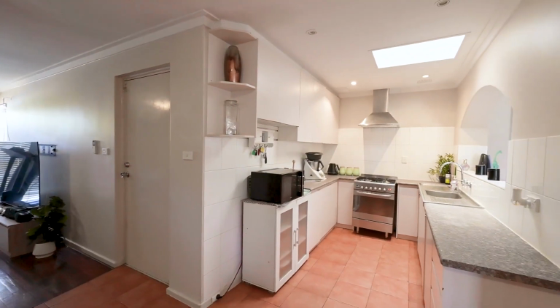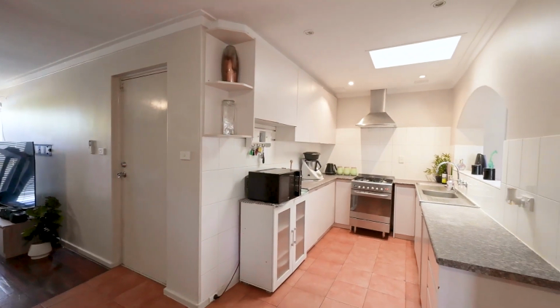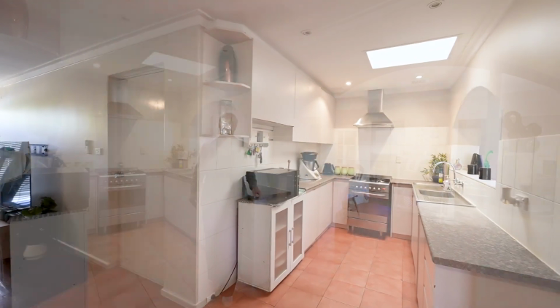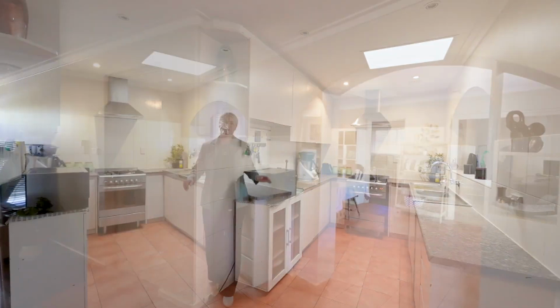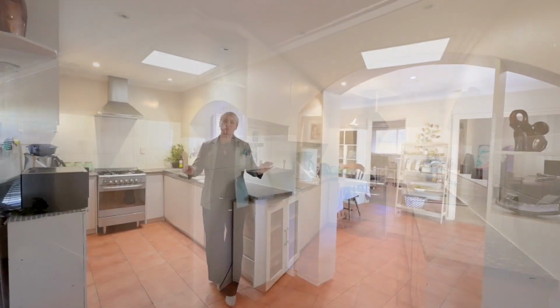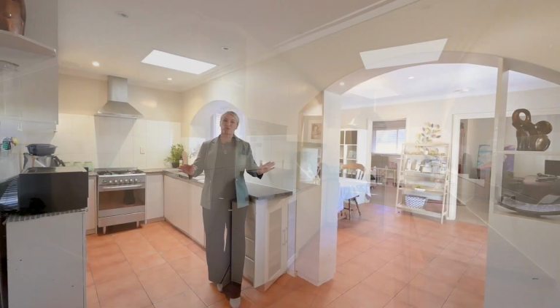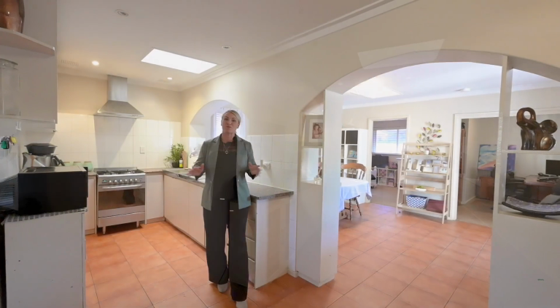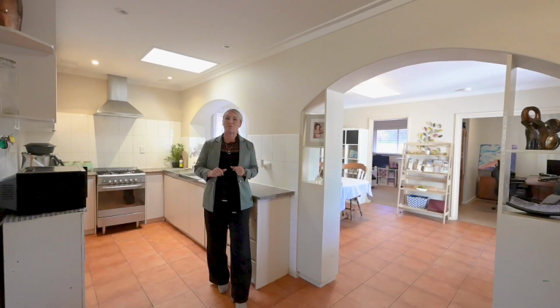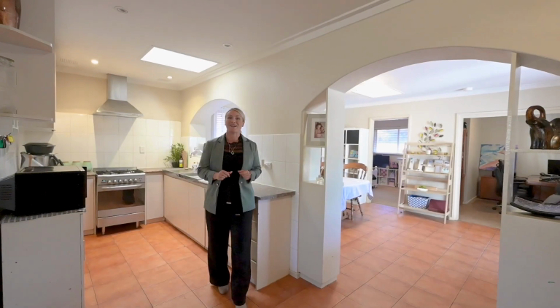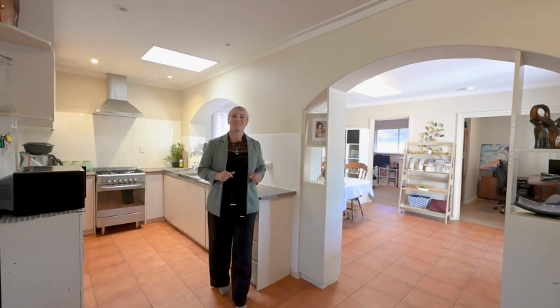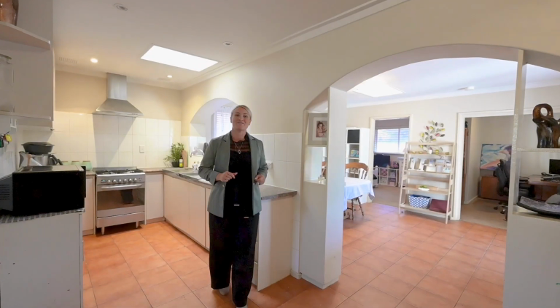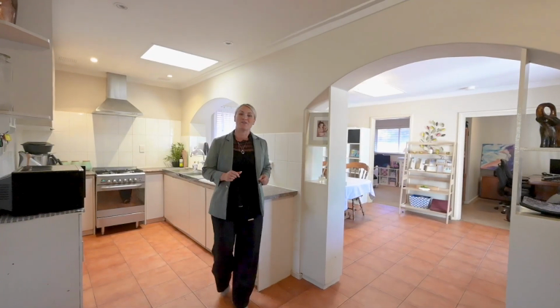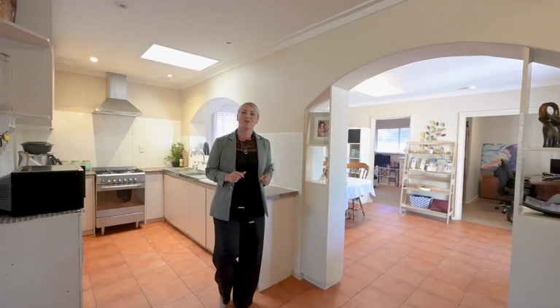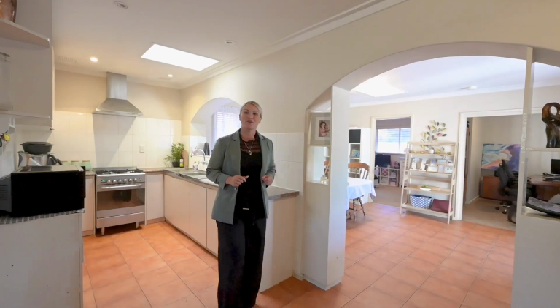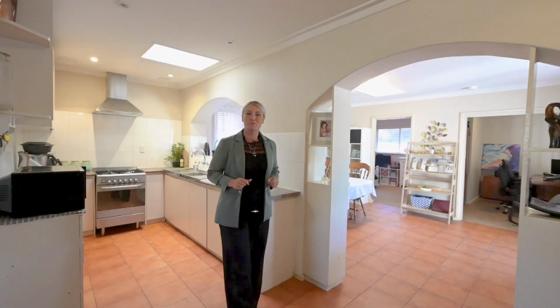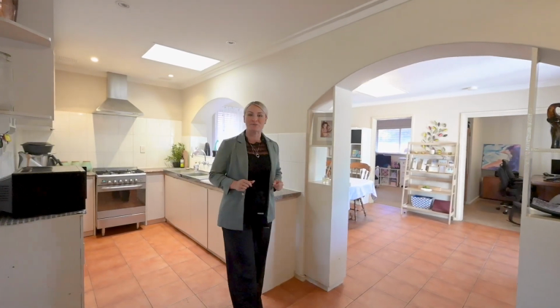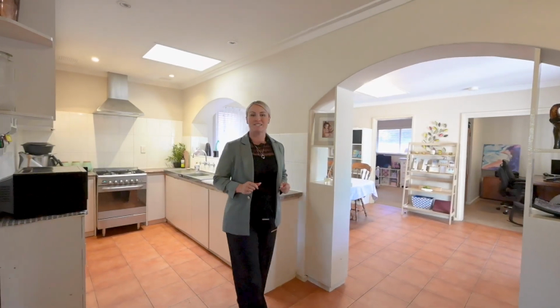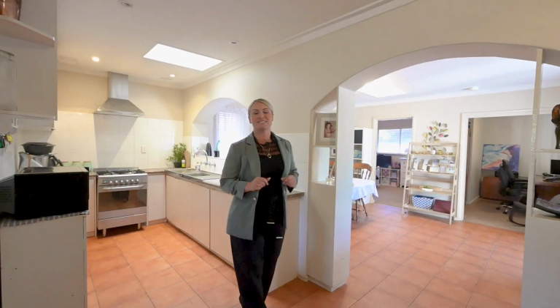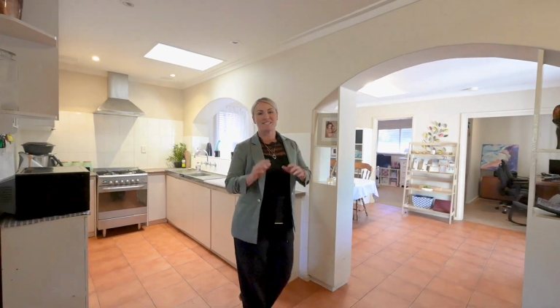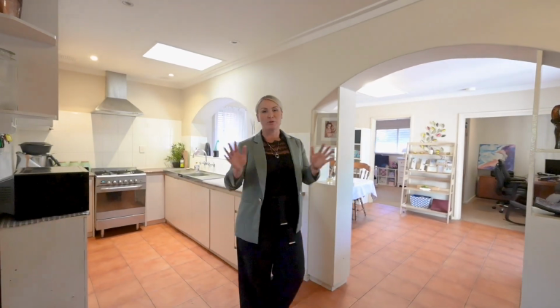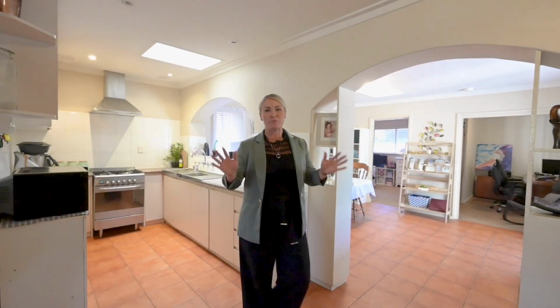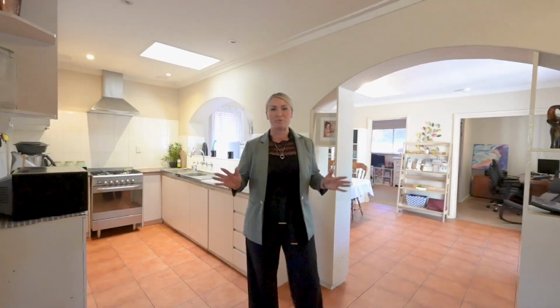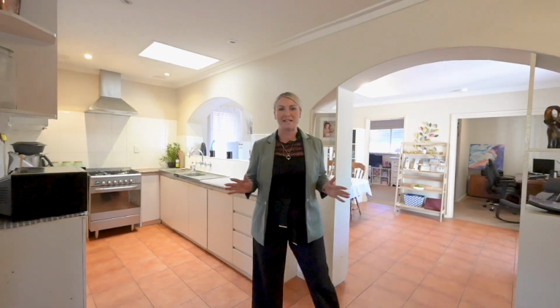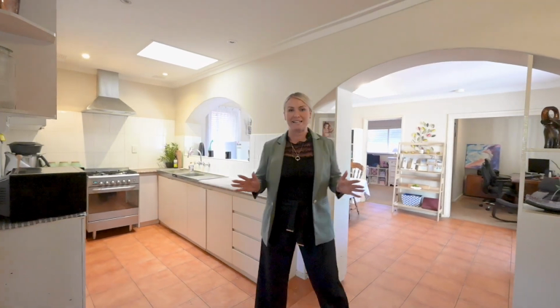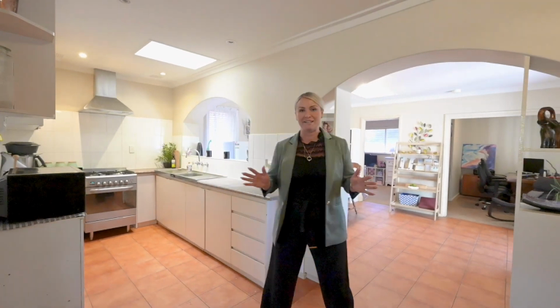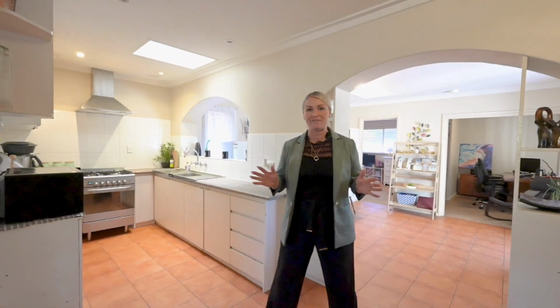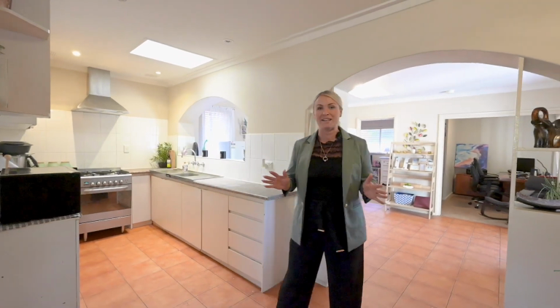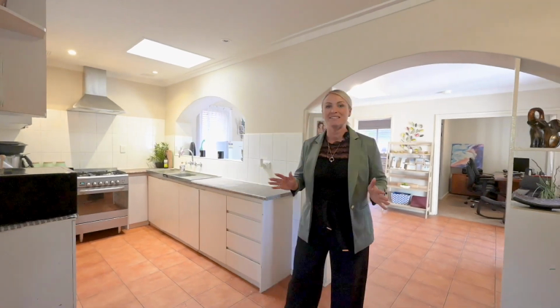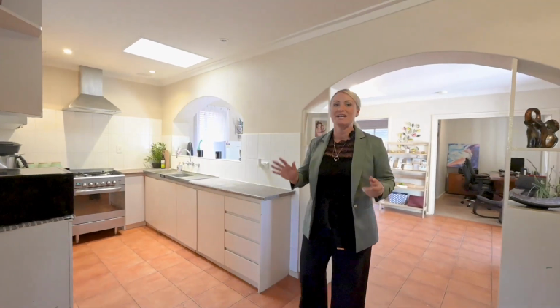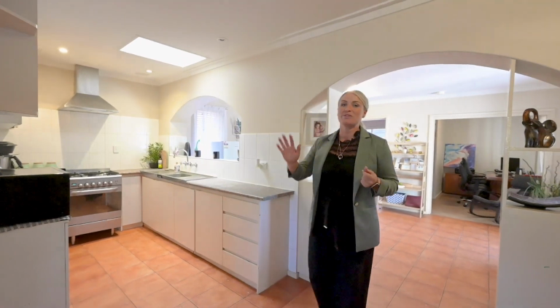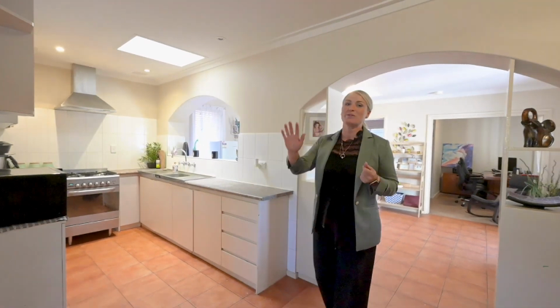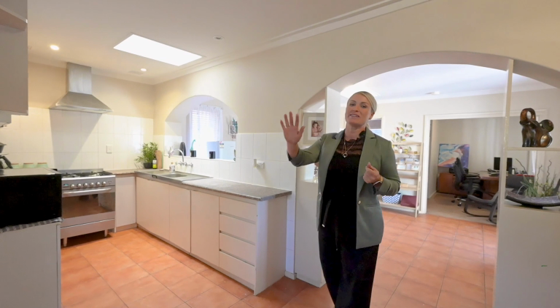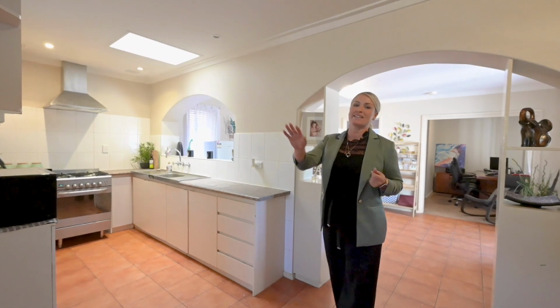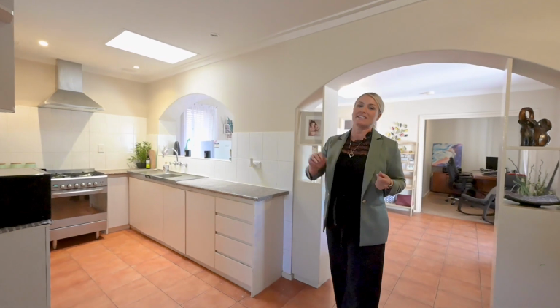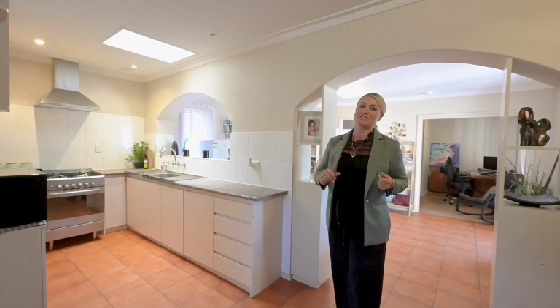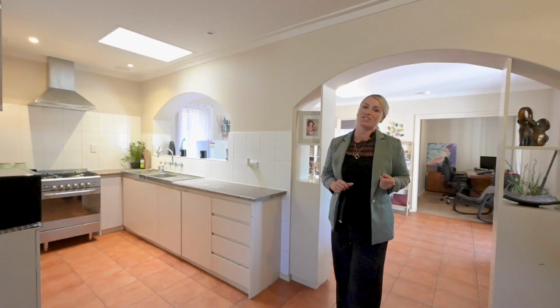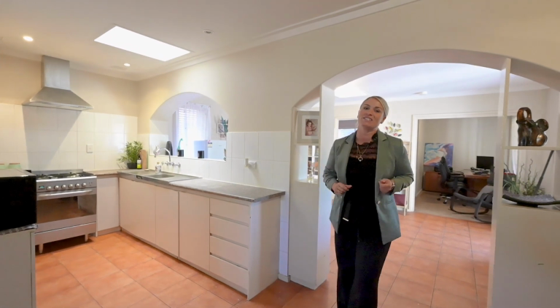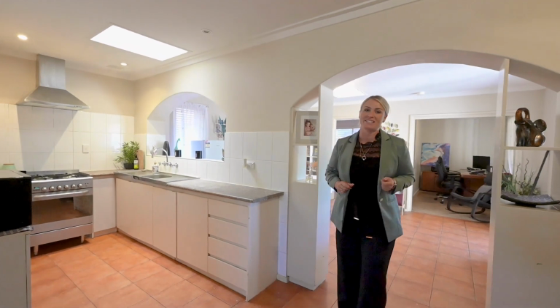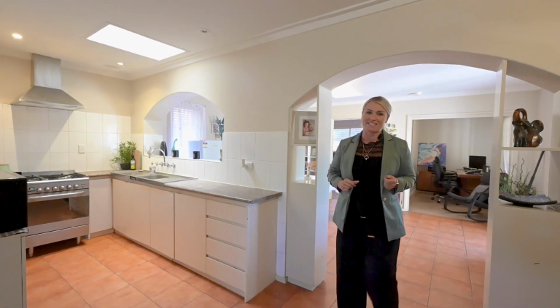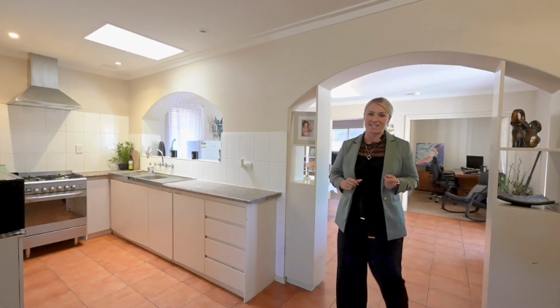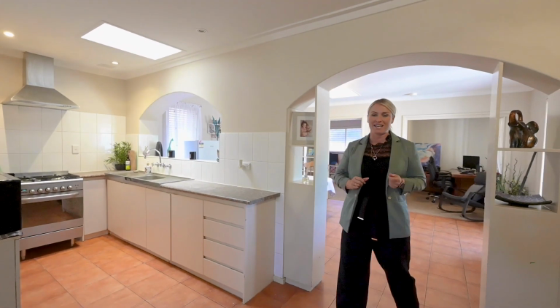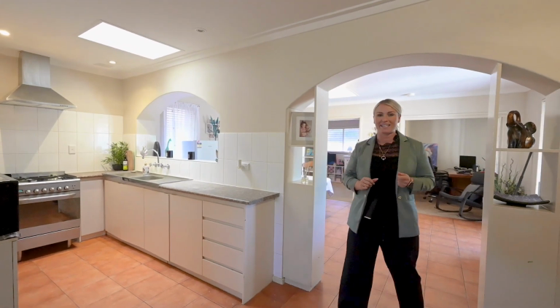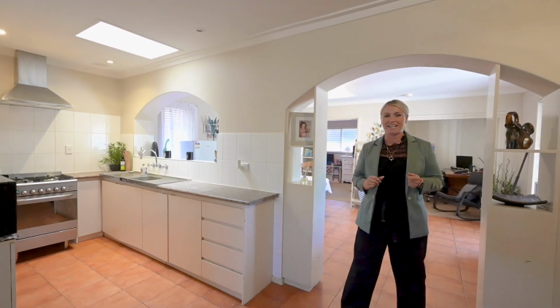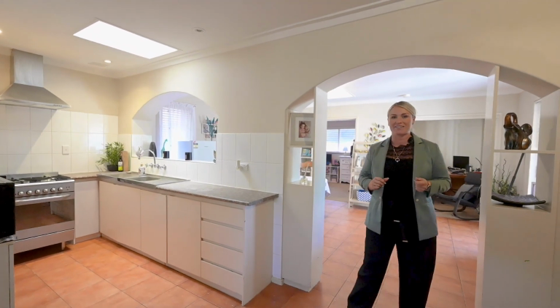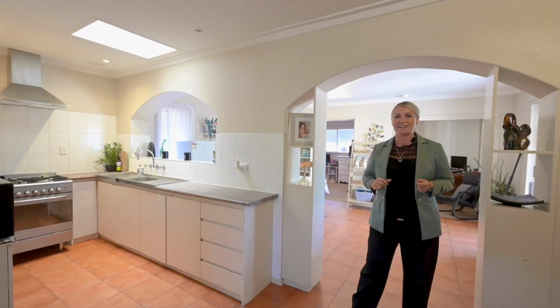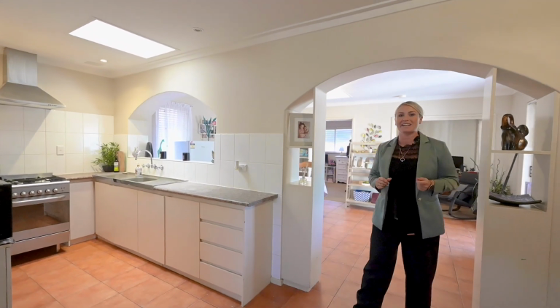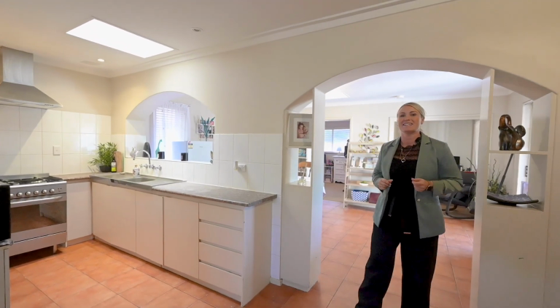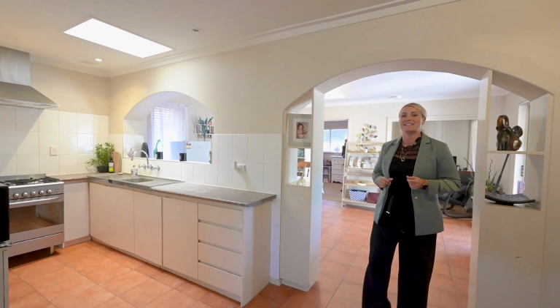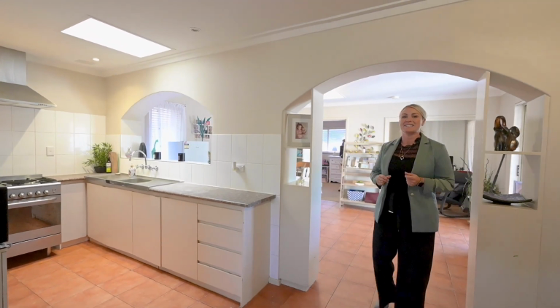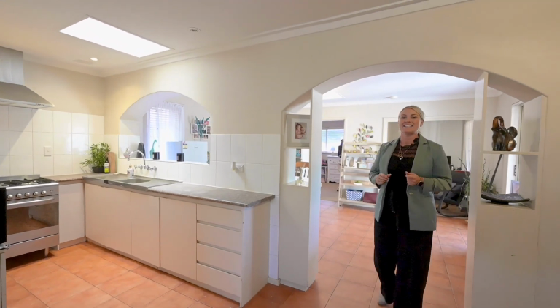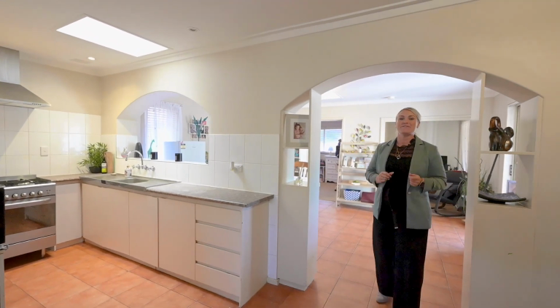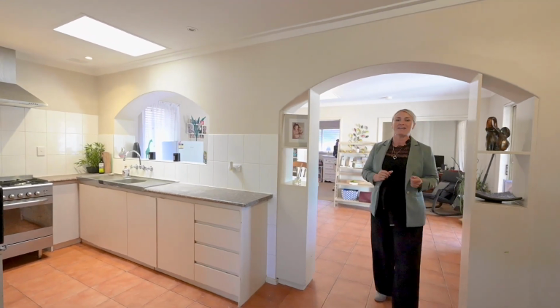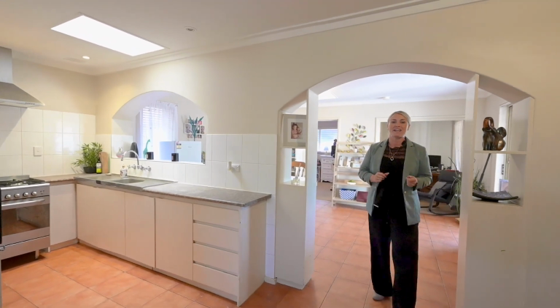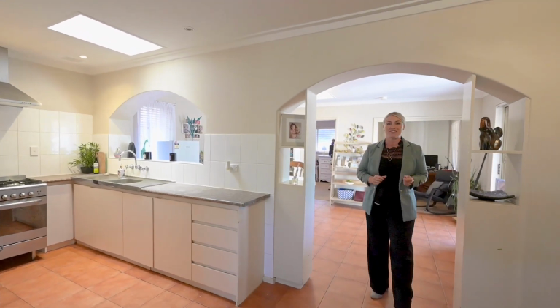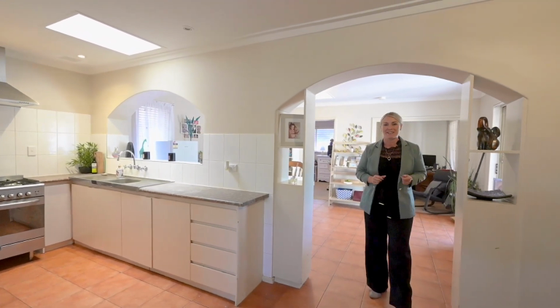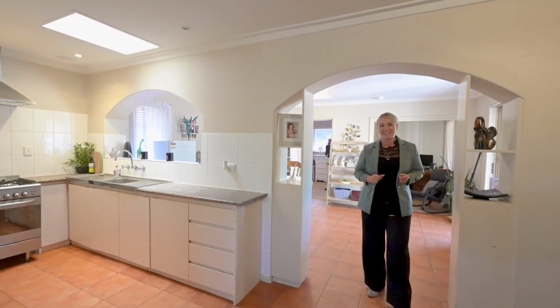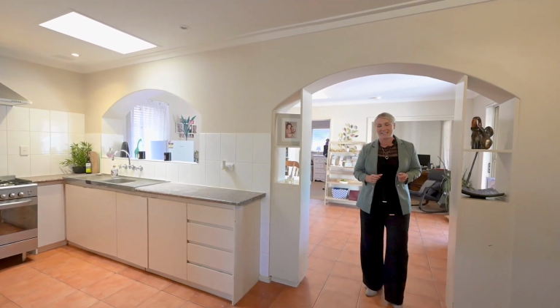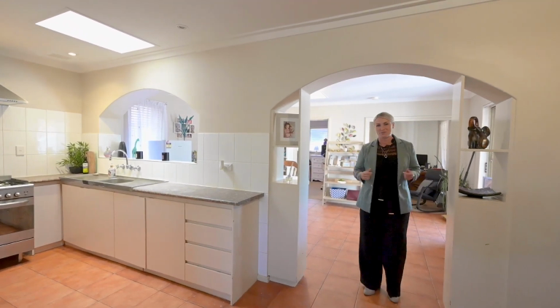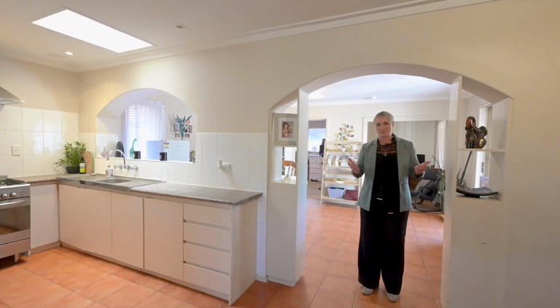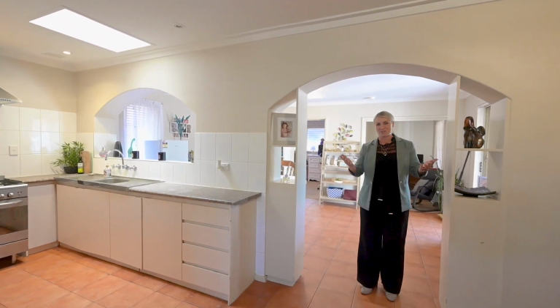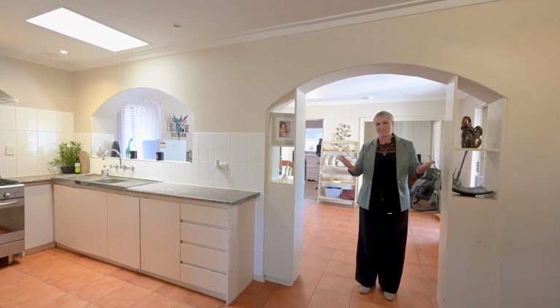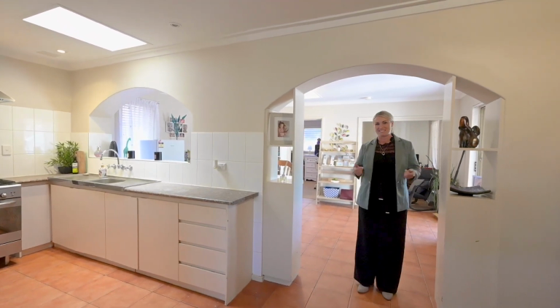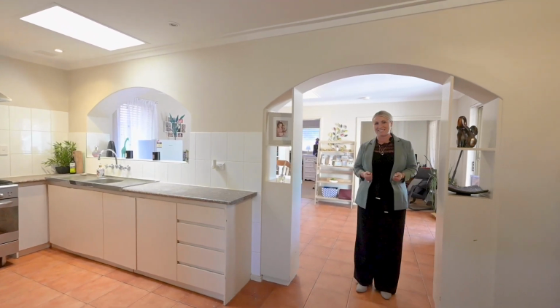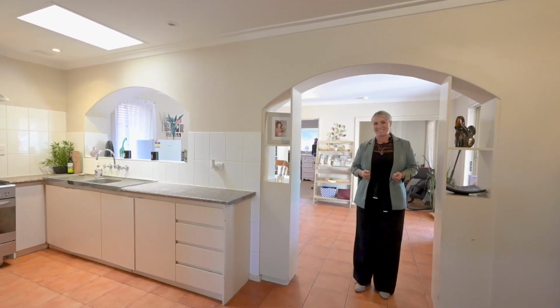This beautiful part of the home presents the open plan living with the kitchen, the dining area, the living area, and also the study.